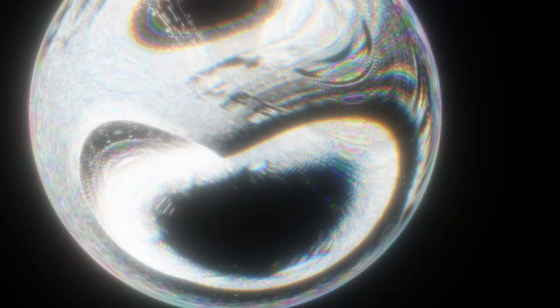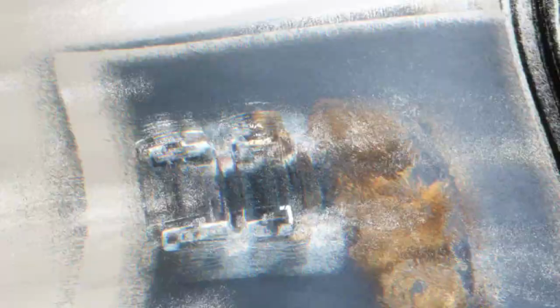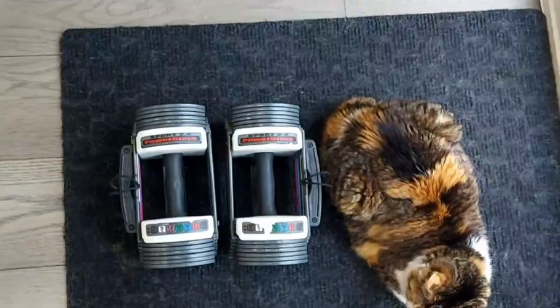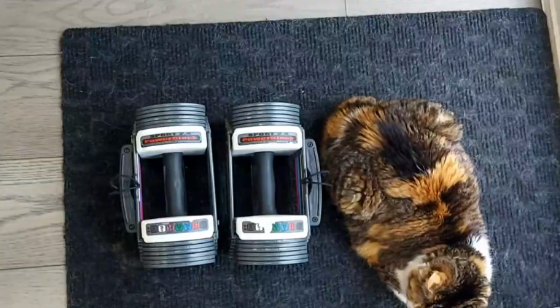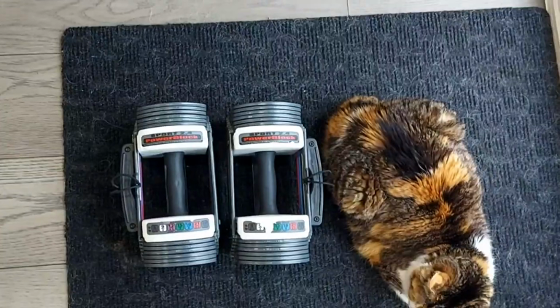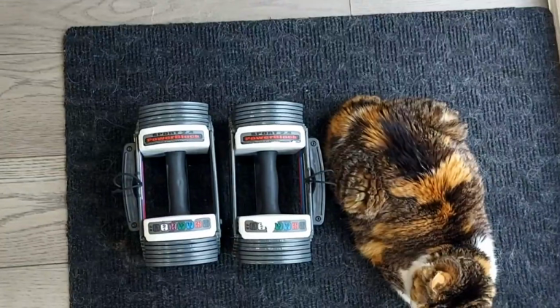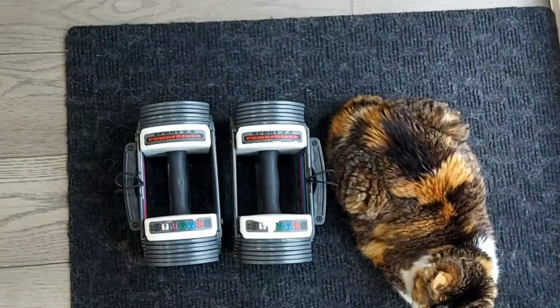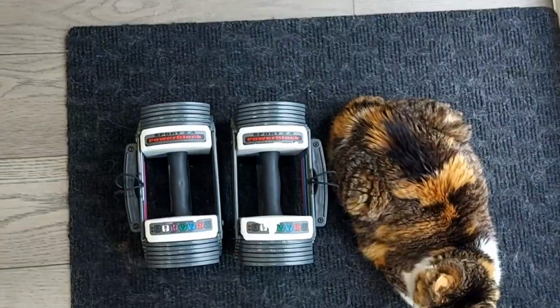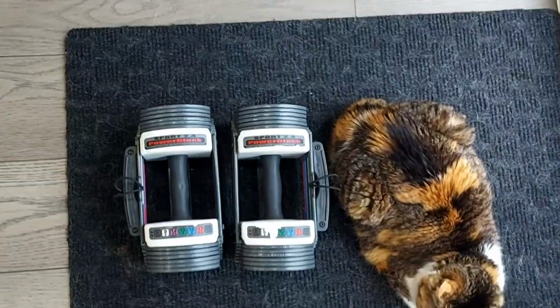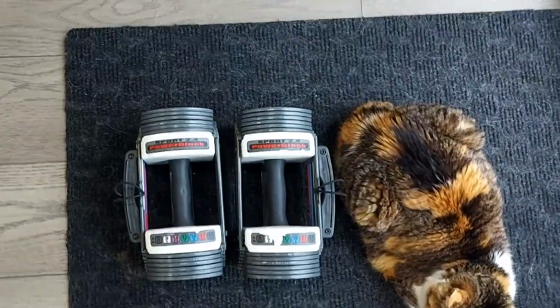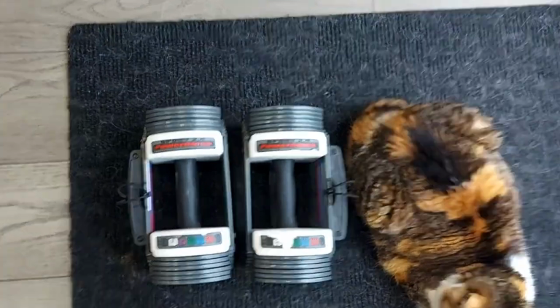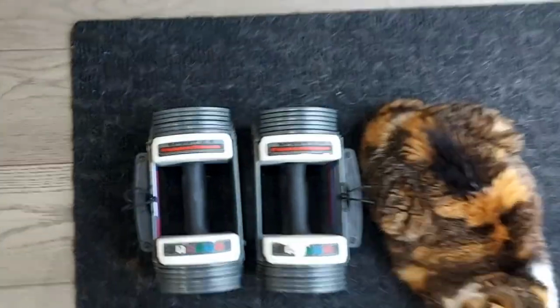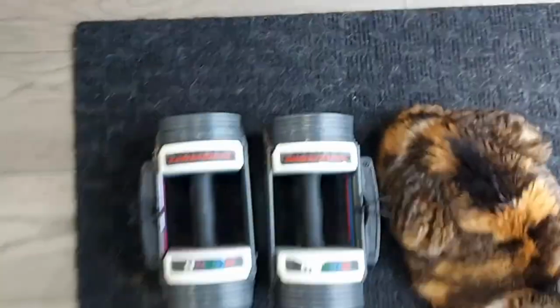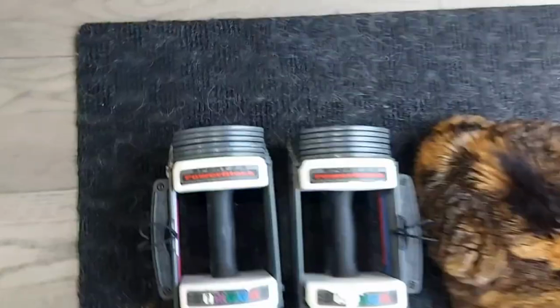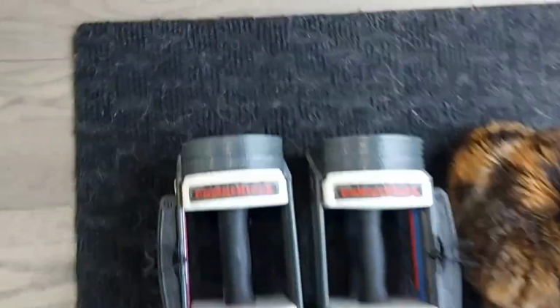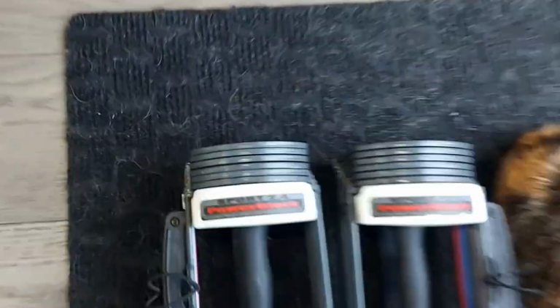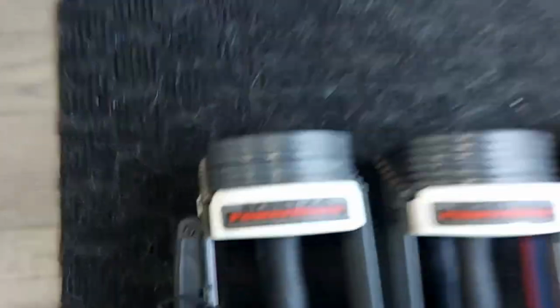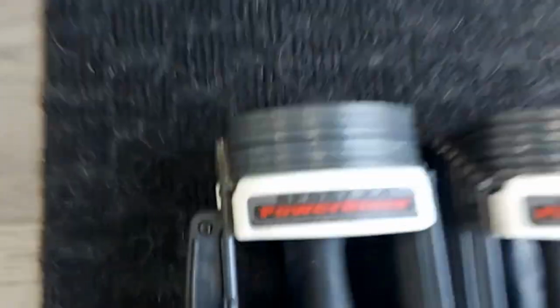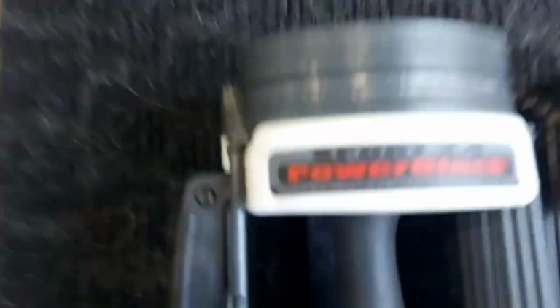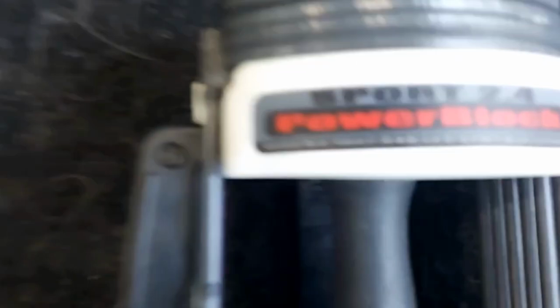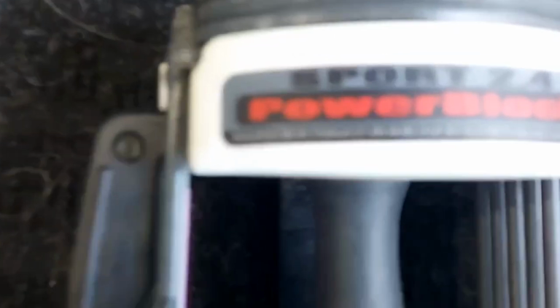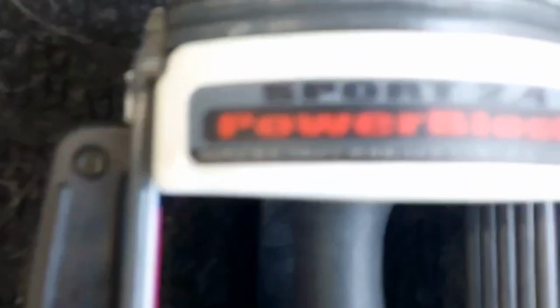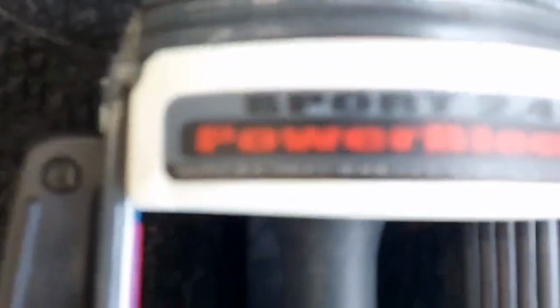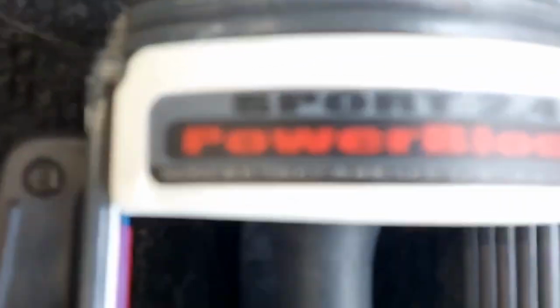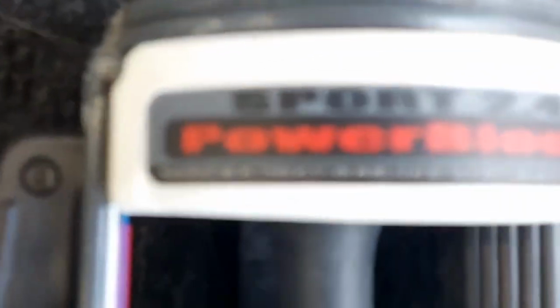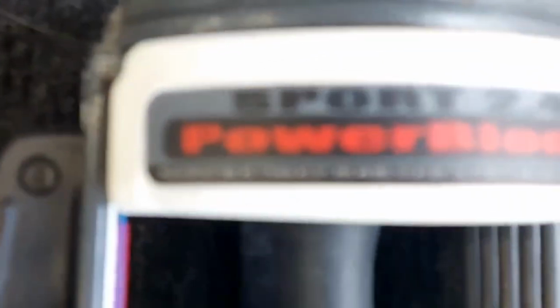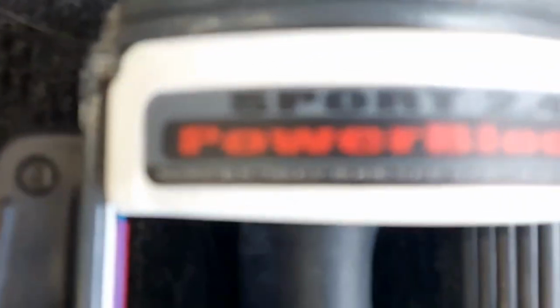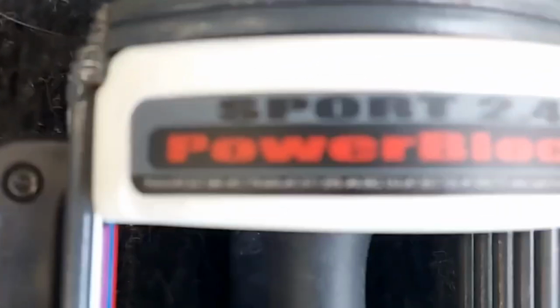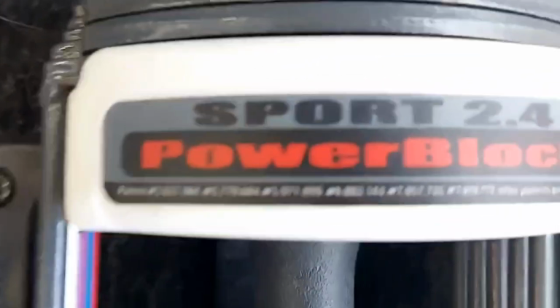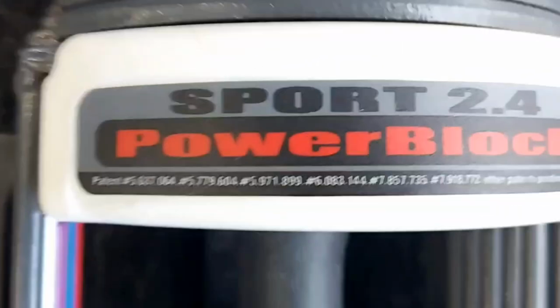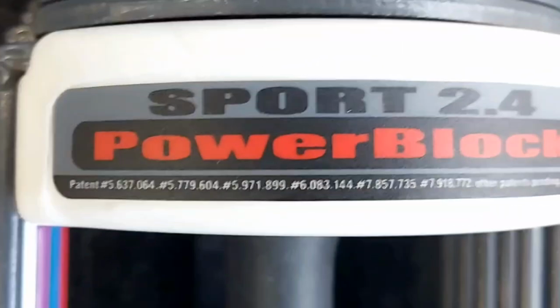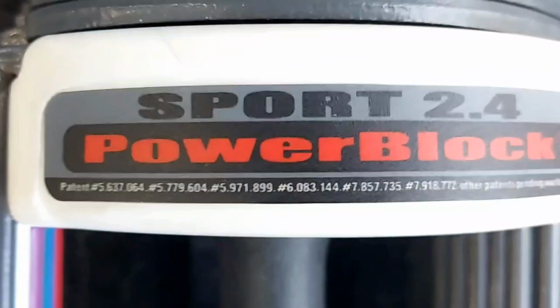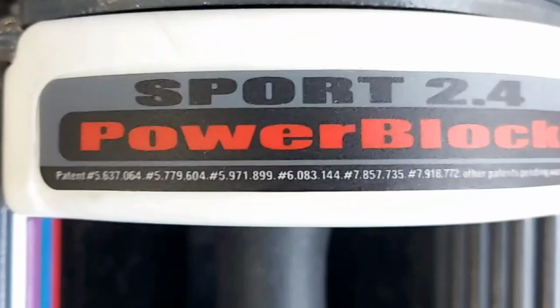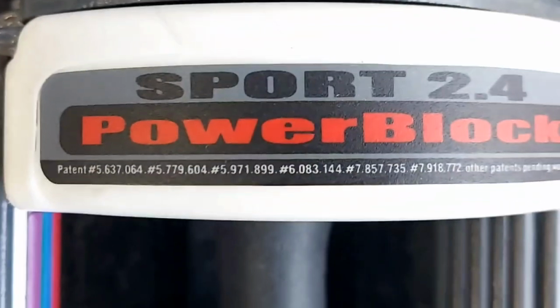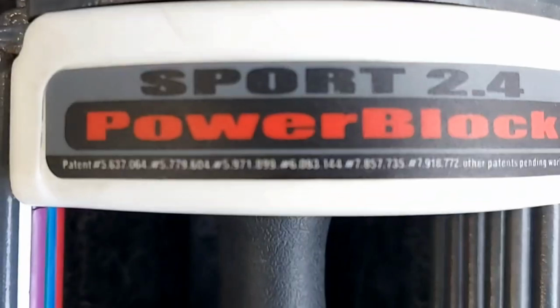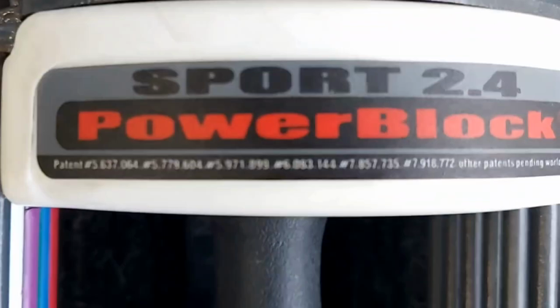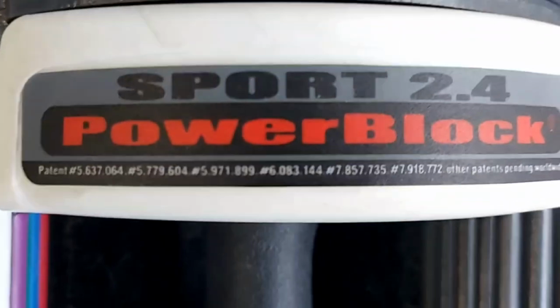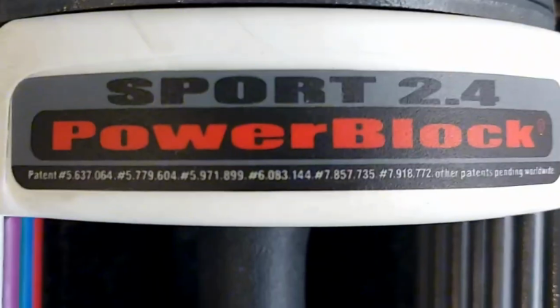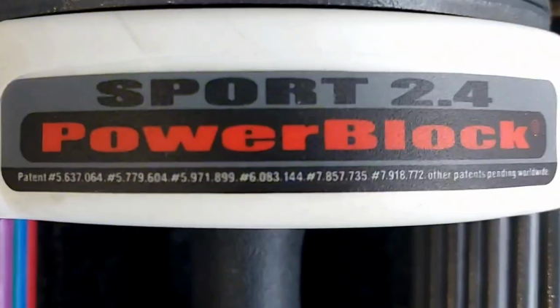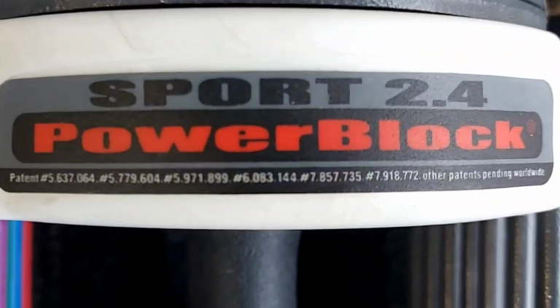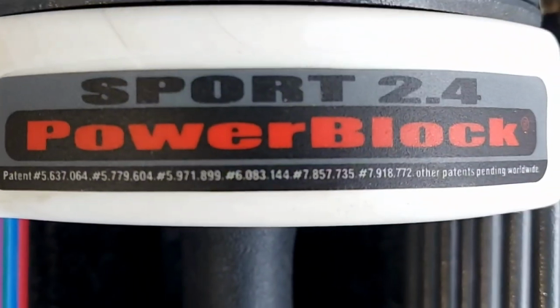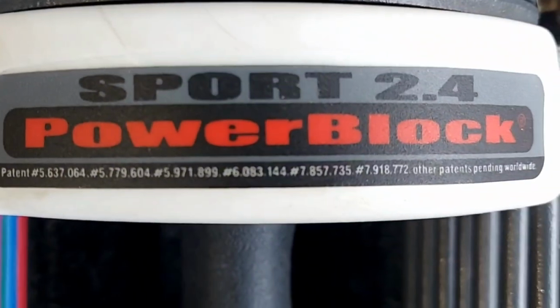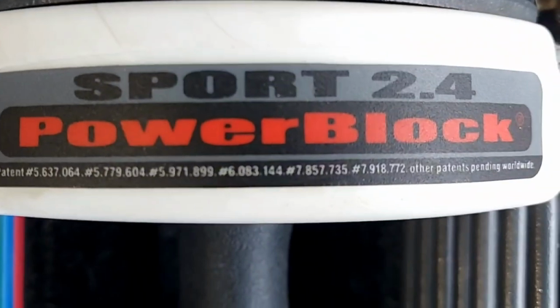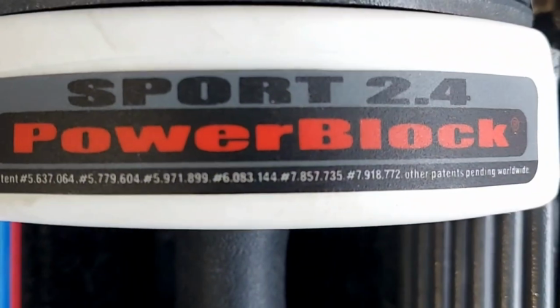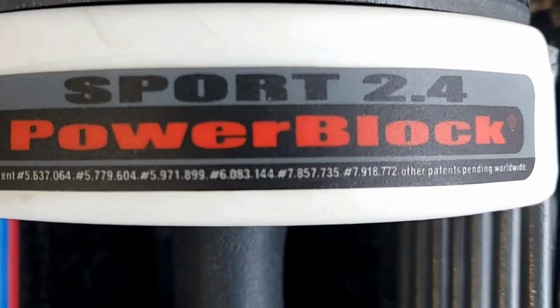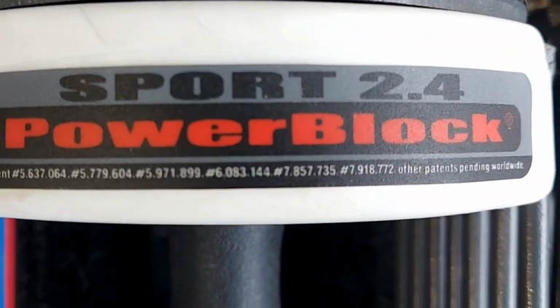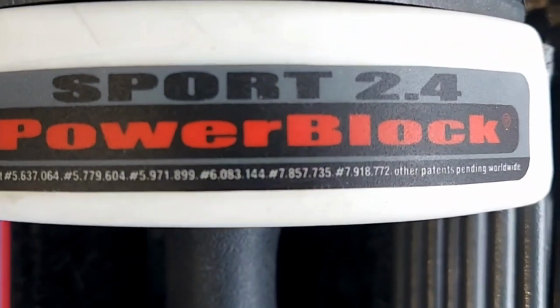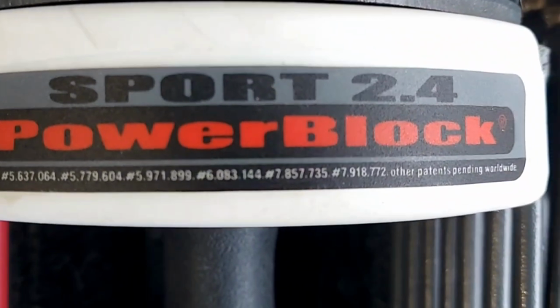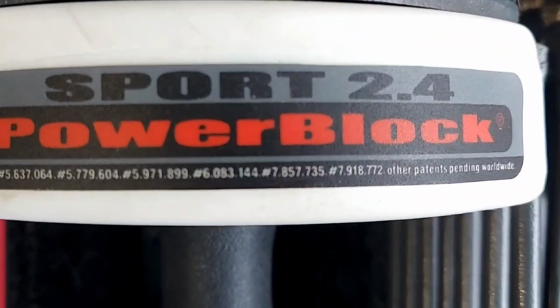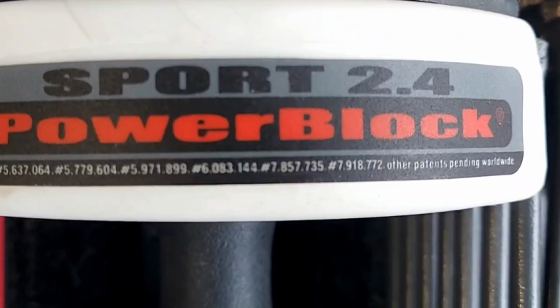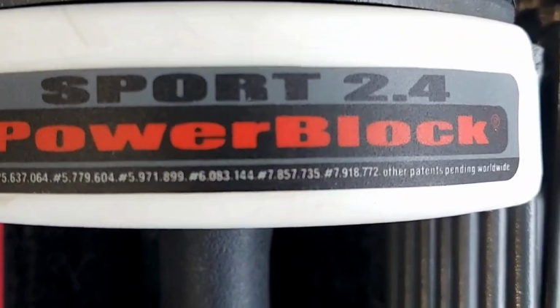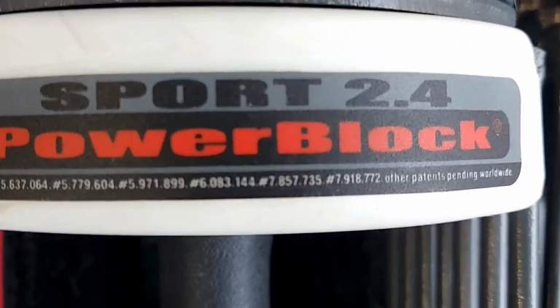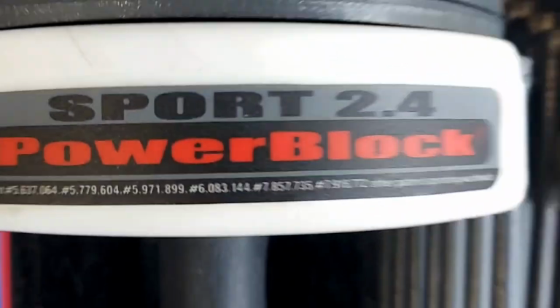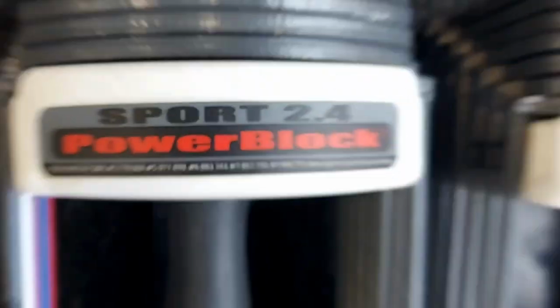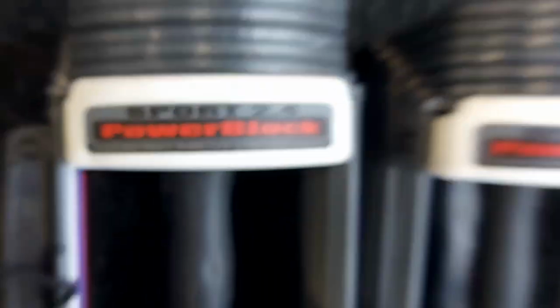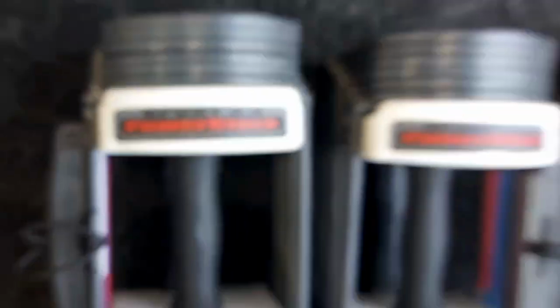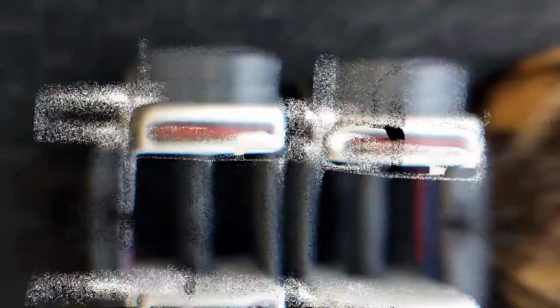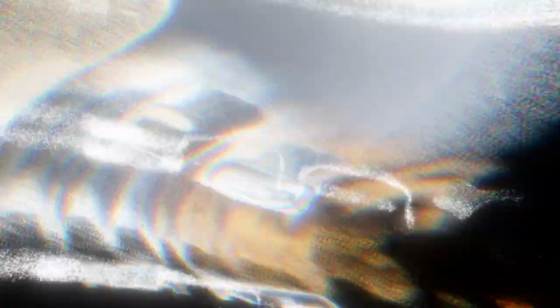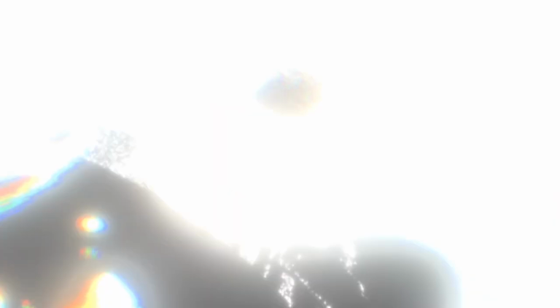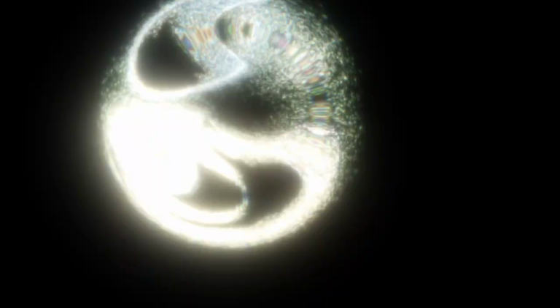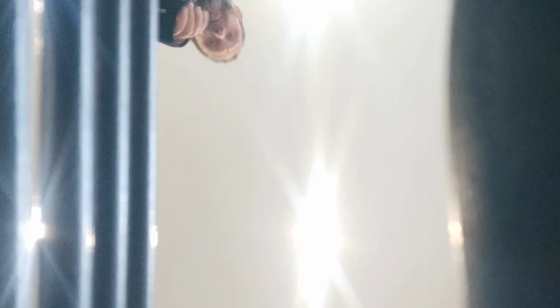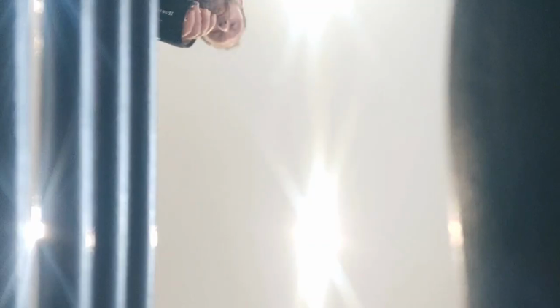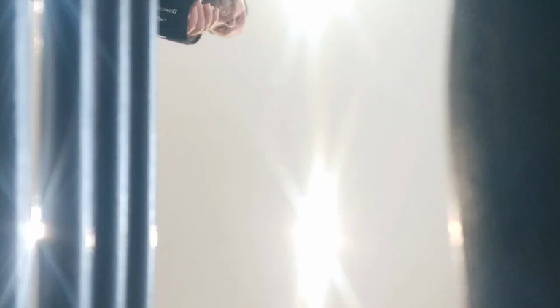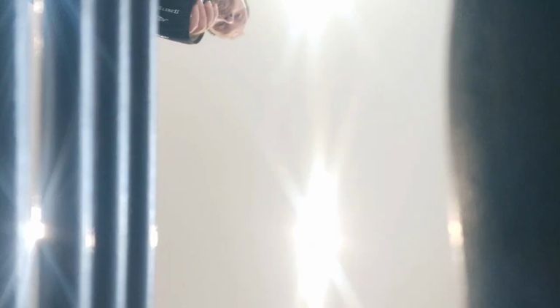This is the PowerBlock 24 adjustable dumbbell set. I've had these for over two years now and here's what I think of them.